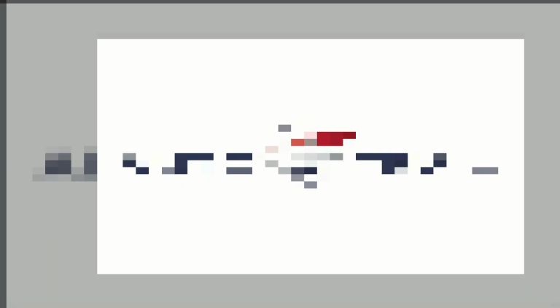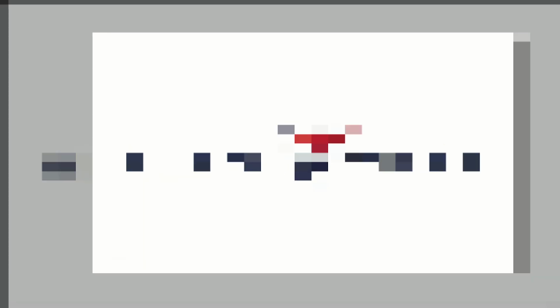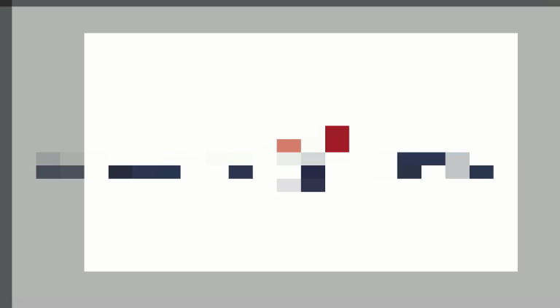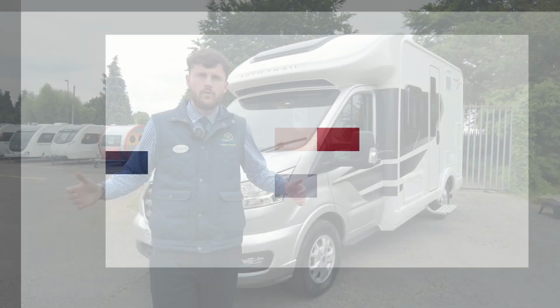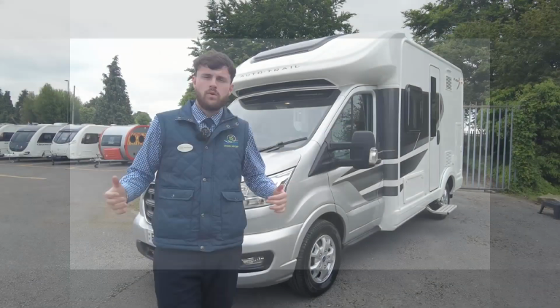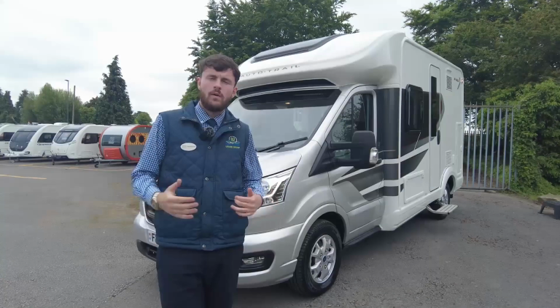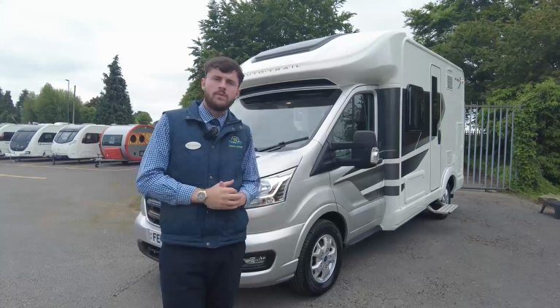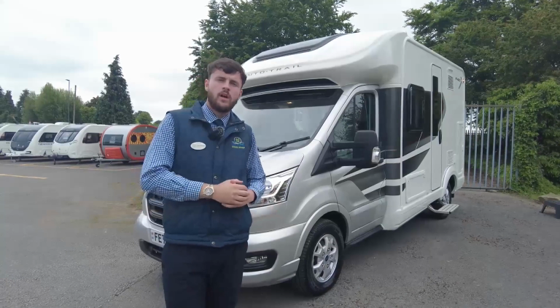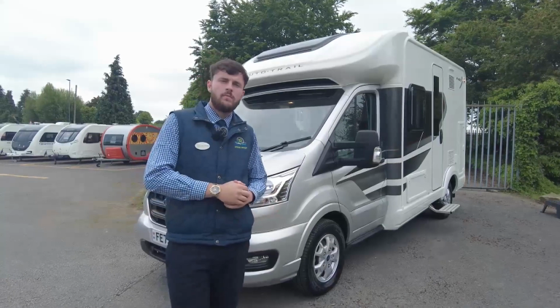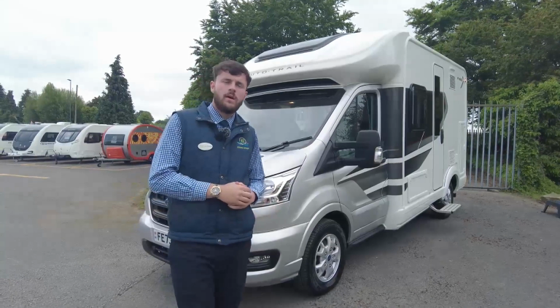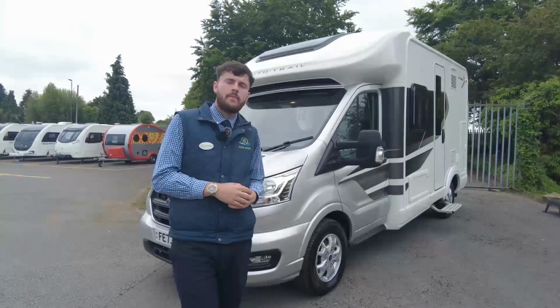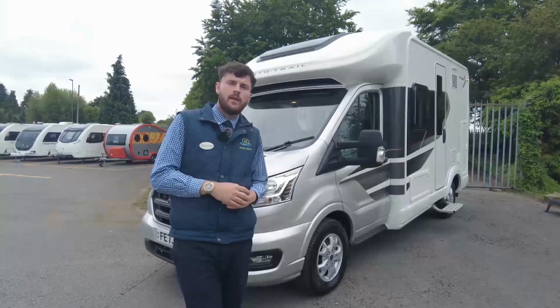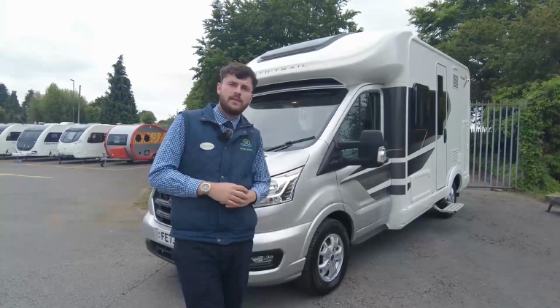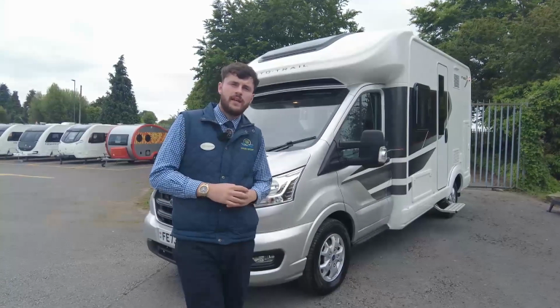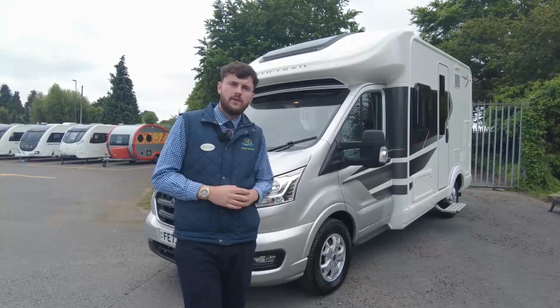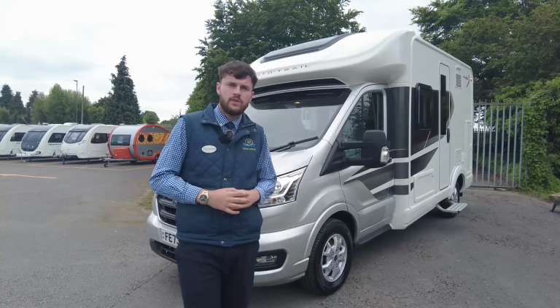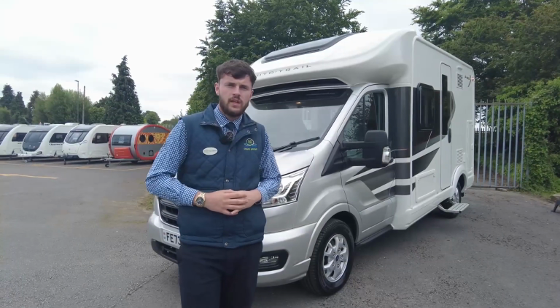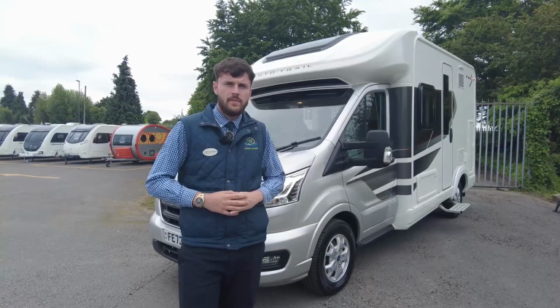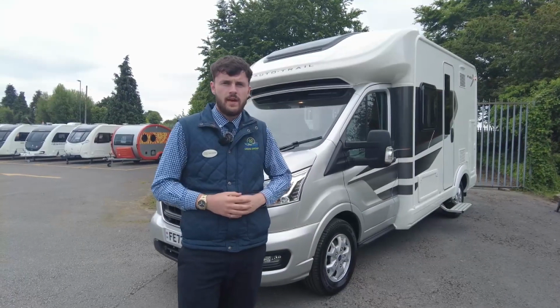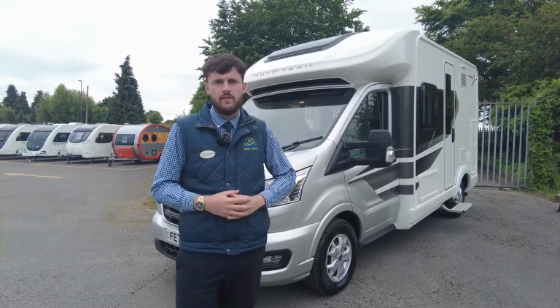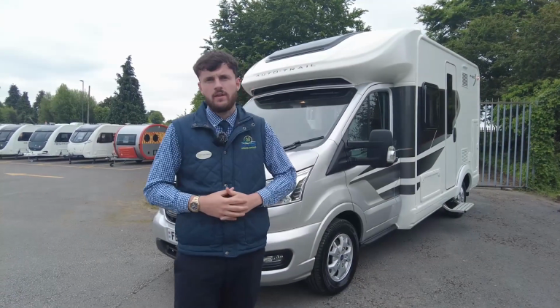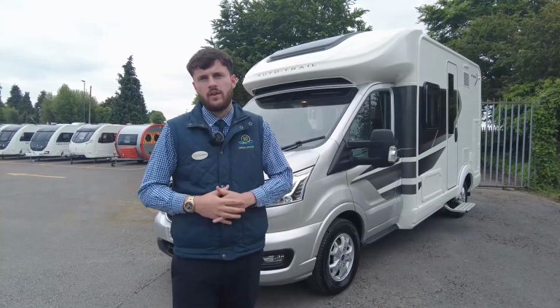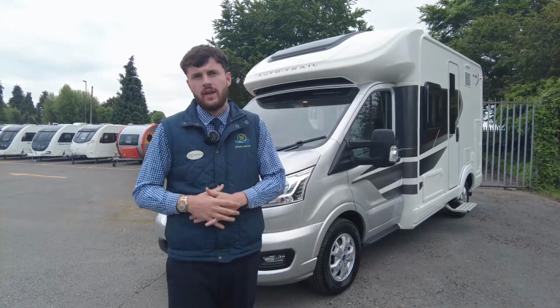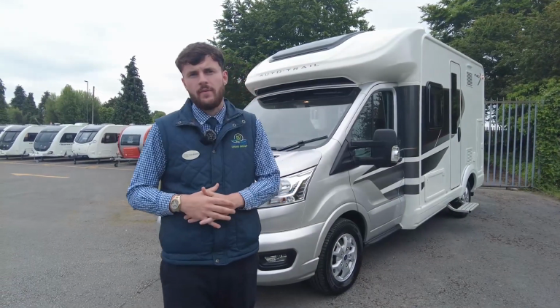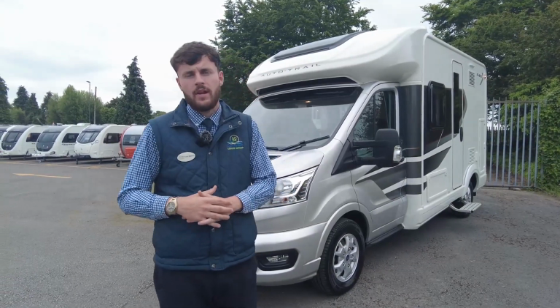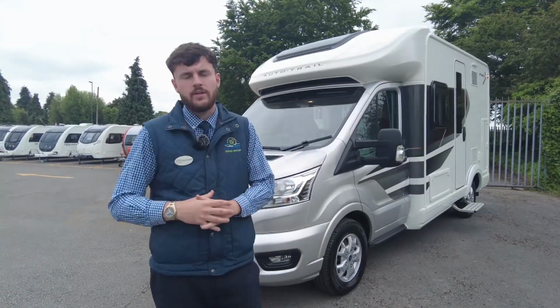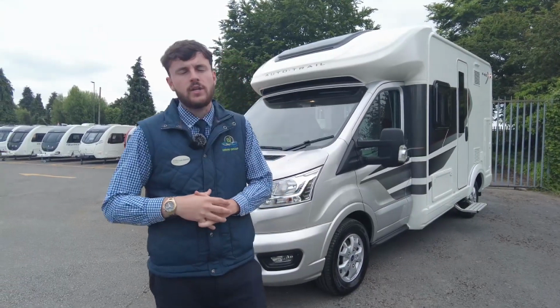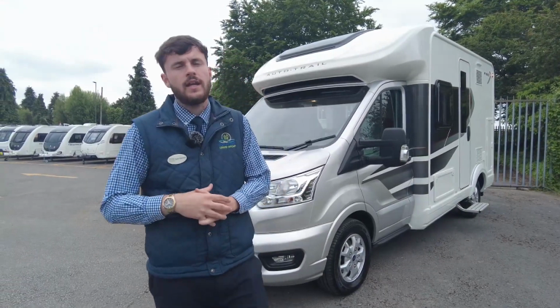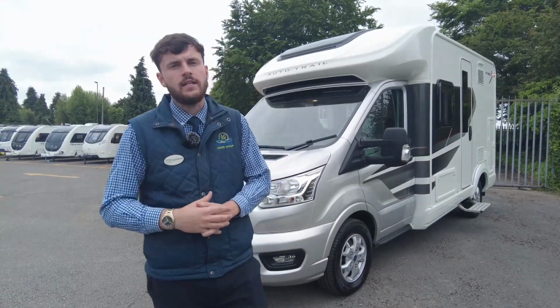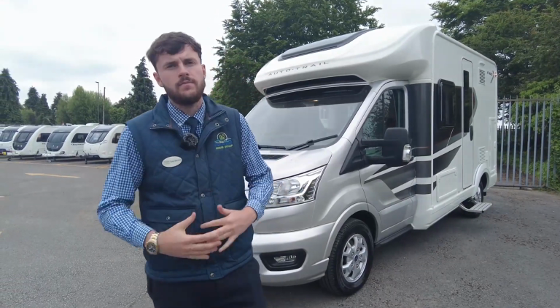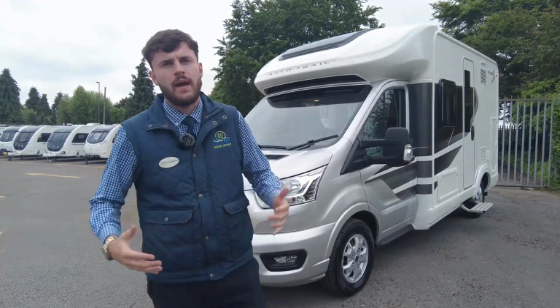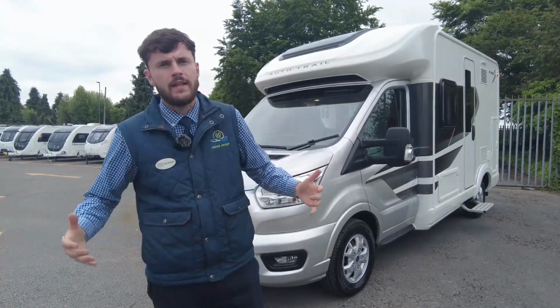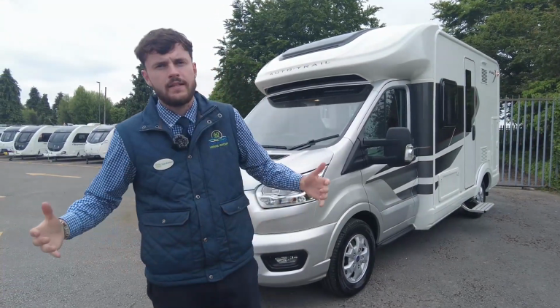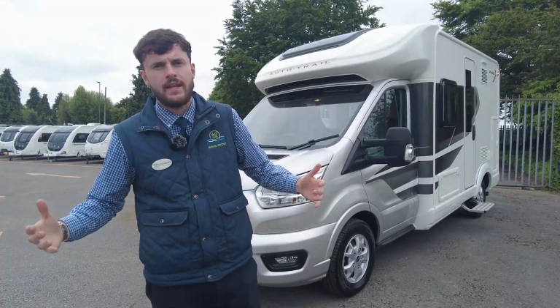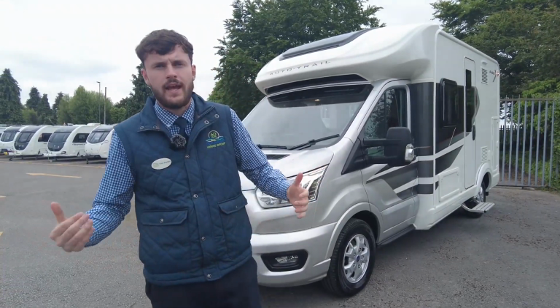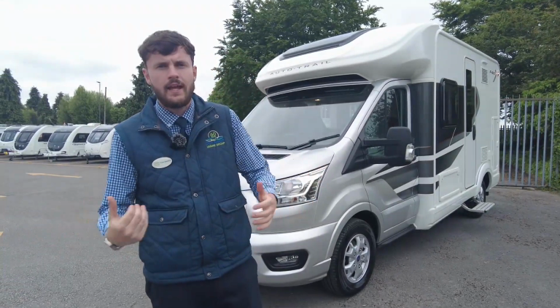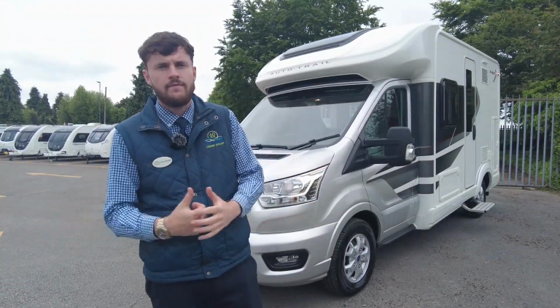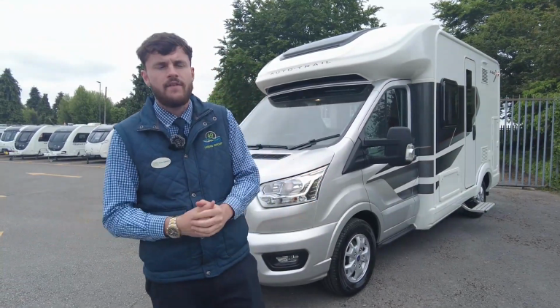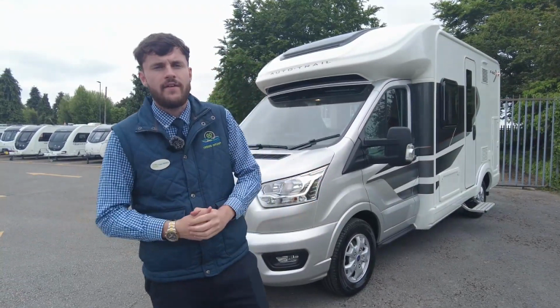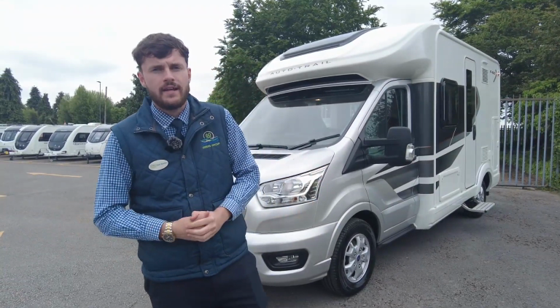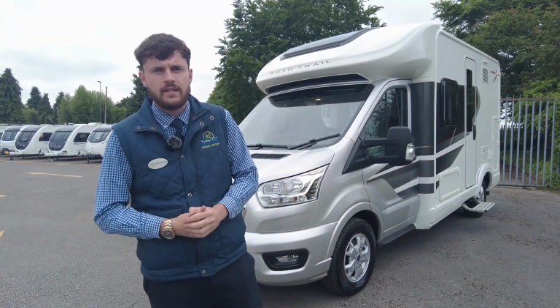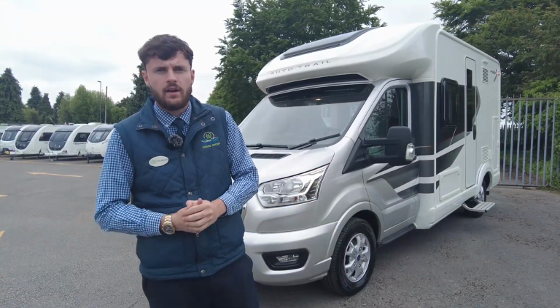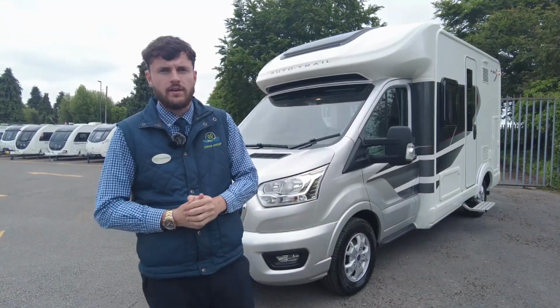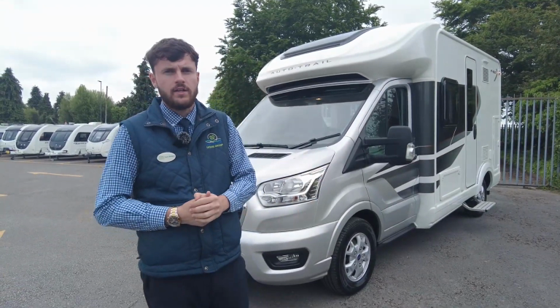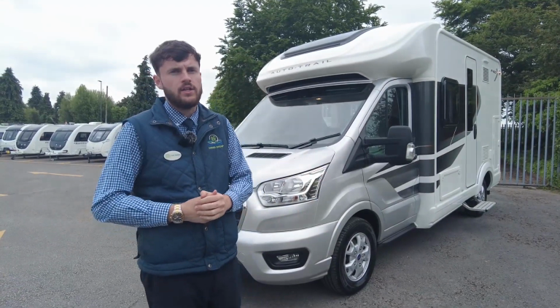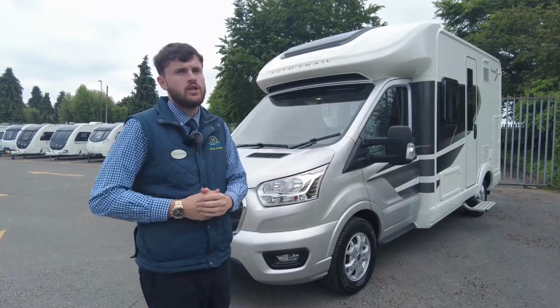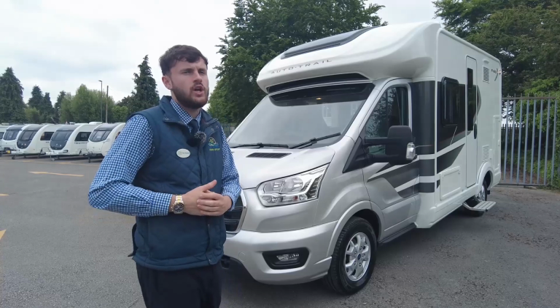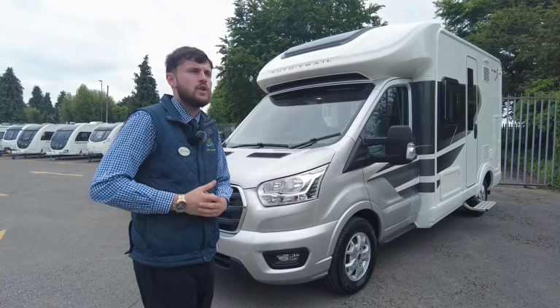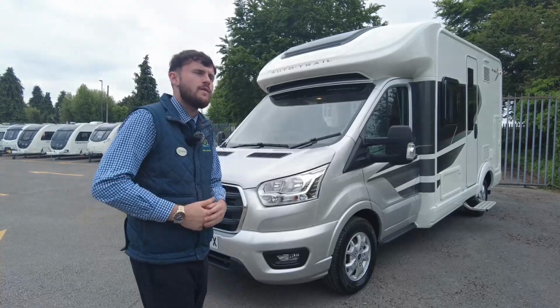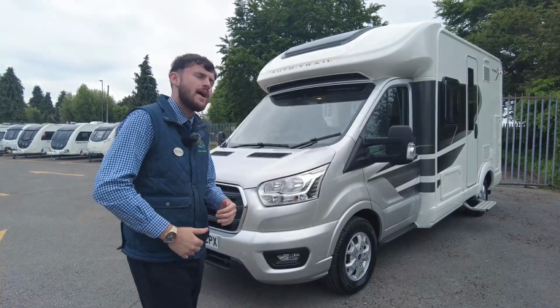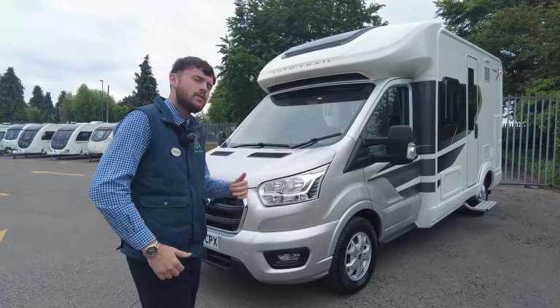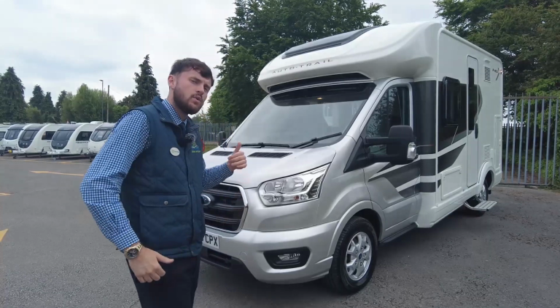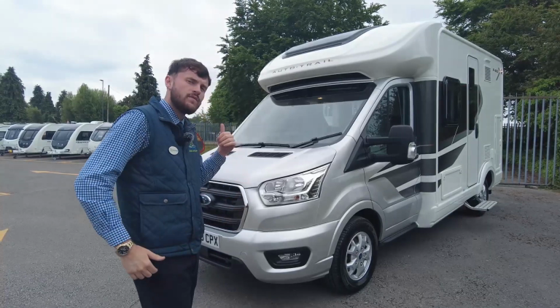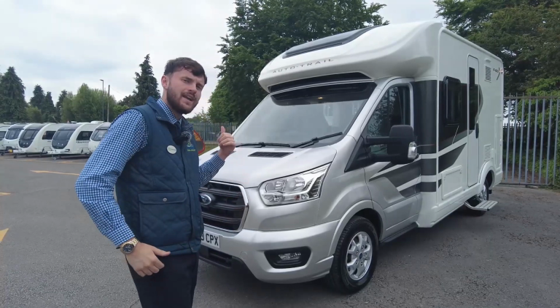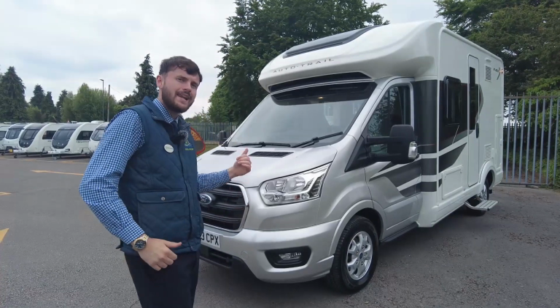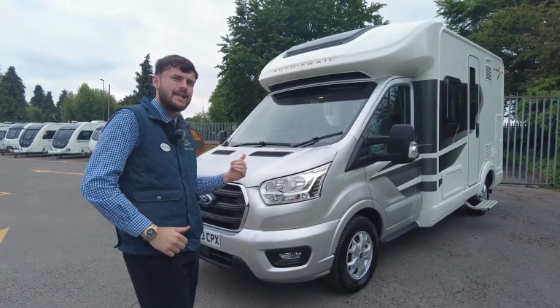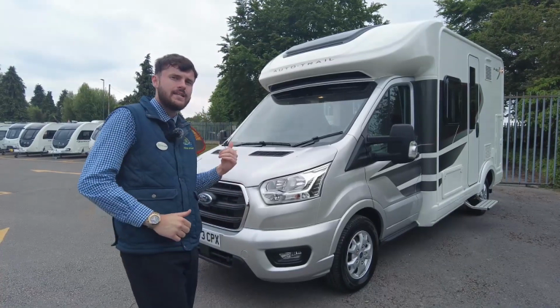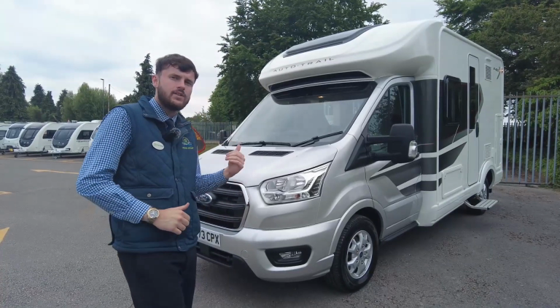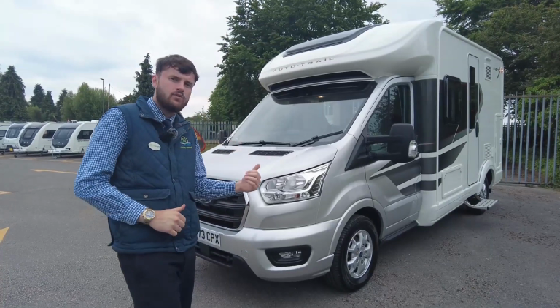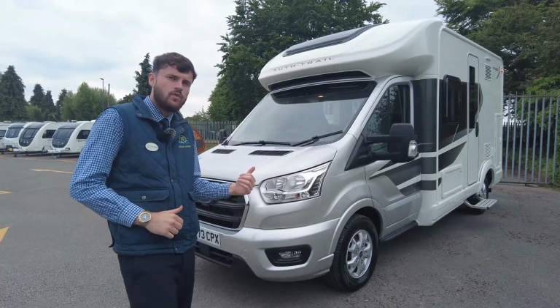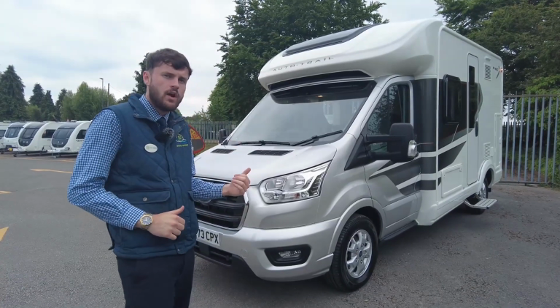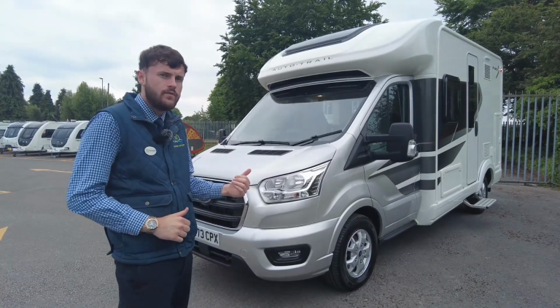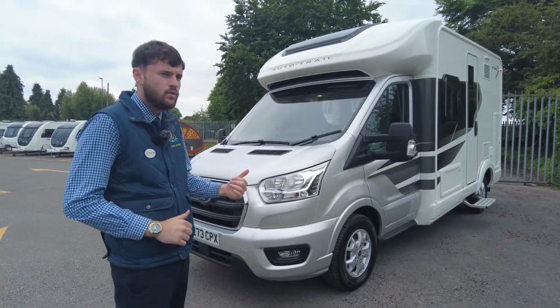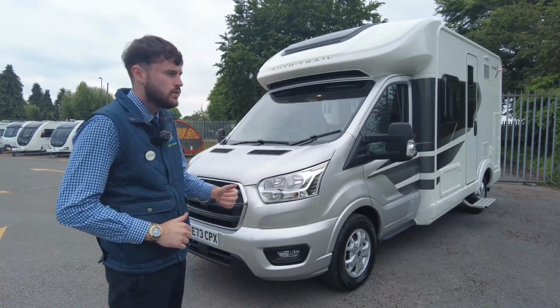Hello, I'm Tom, I'm part of the sales team here at Dunaymont Leisure Kingdom and today I'm very excited to show you around one of our latest arrivals.